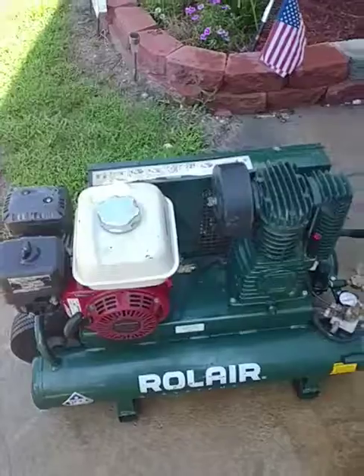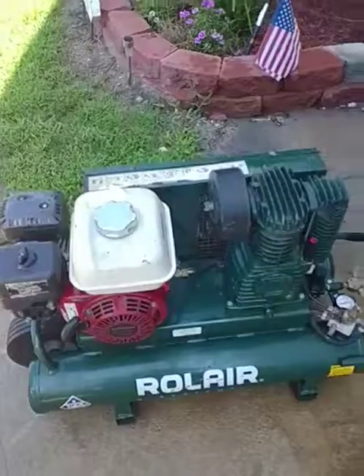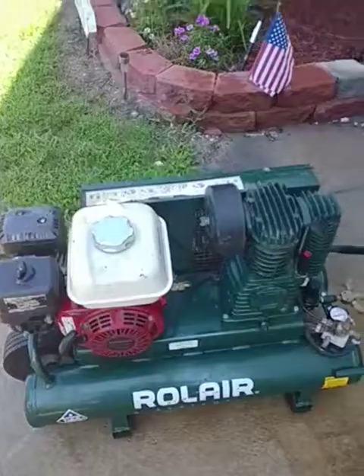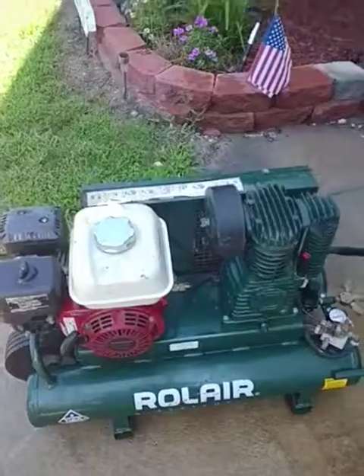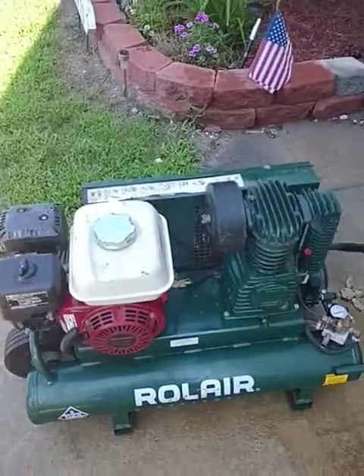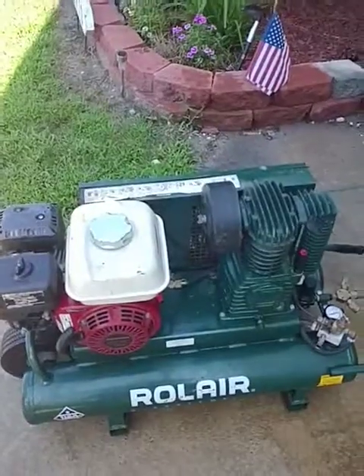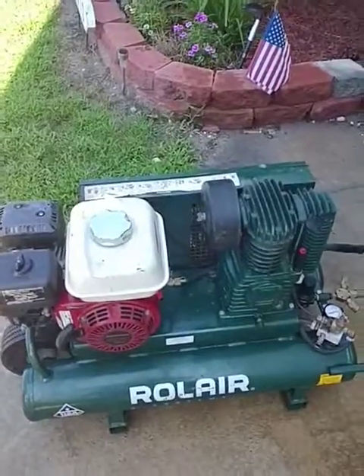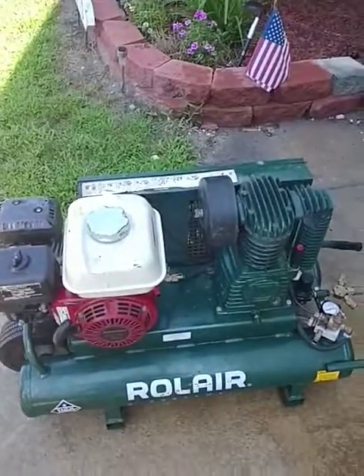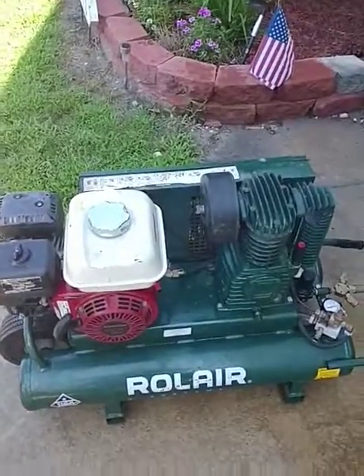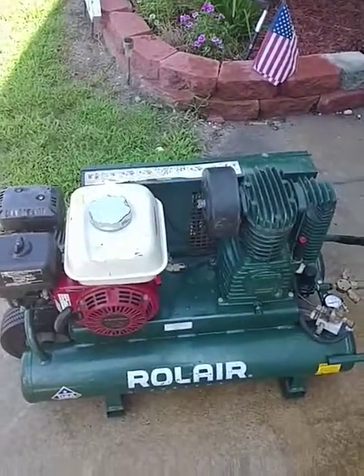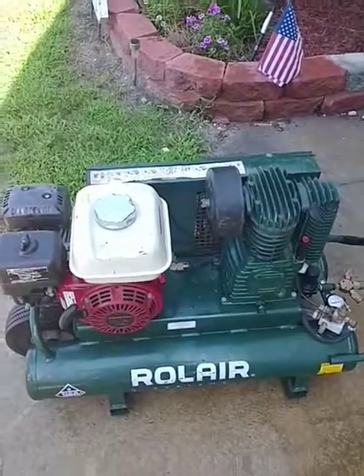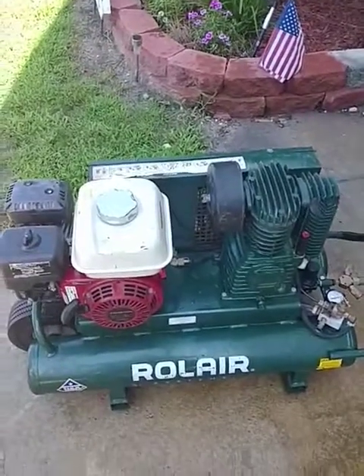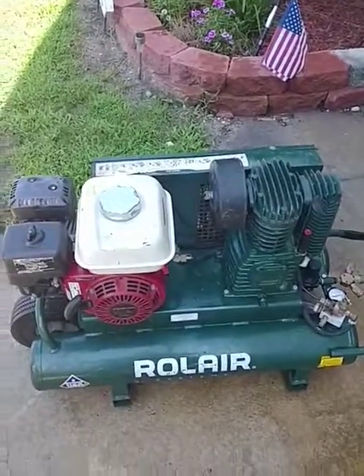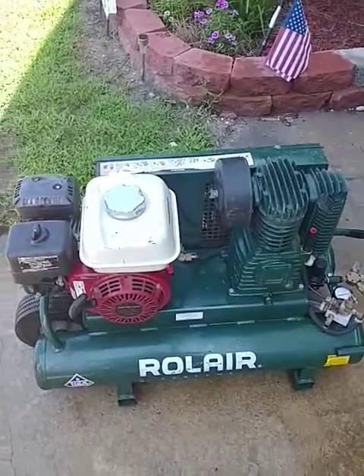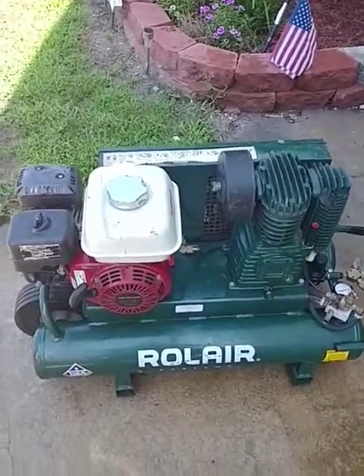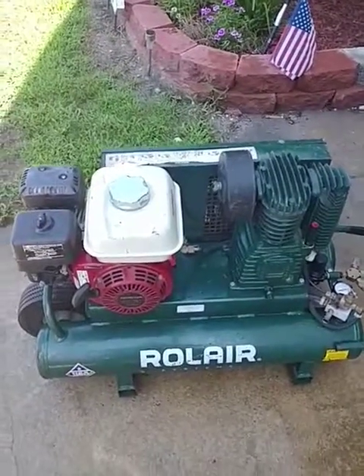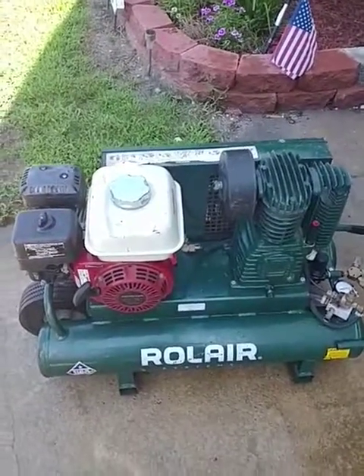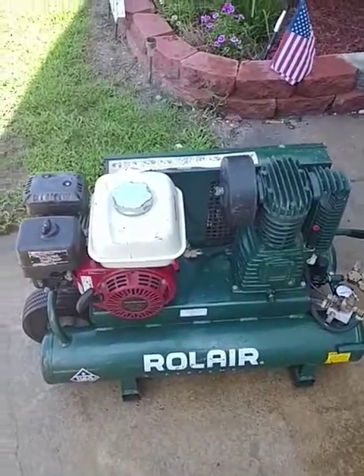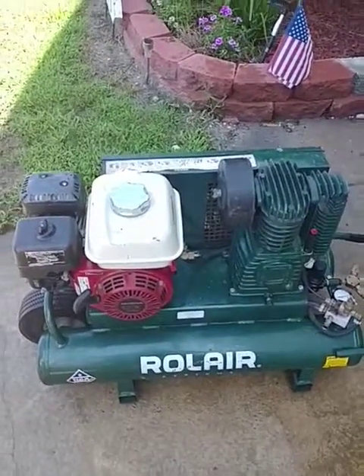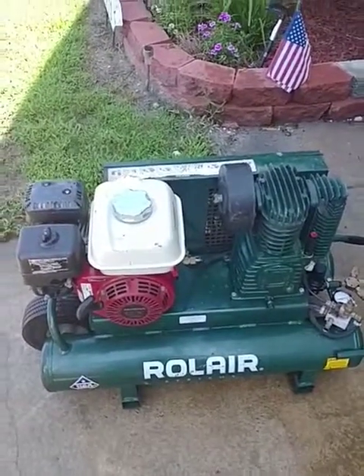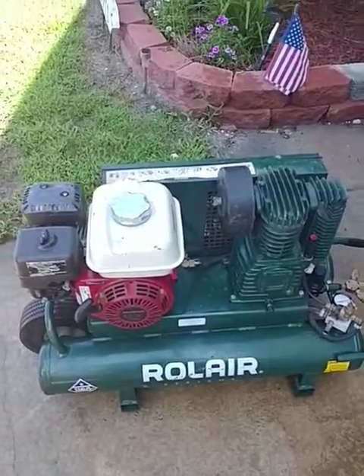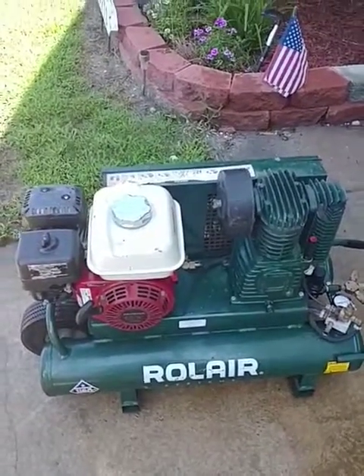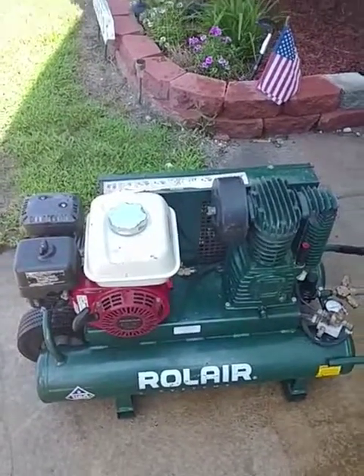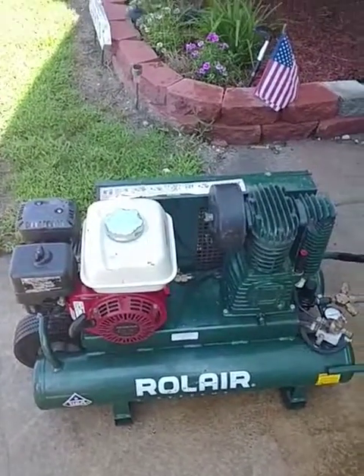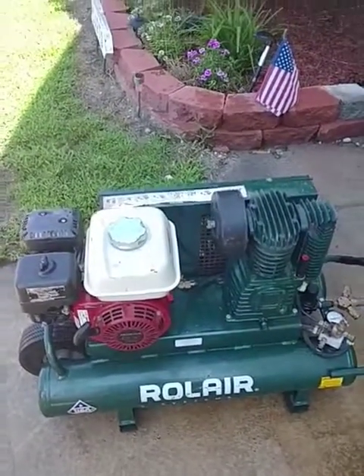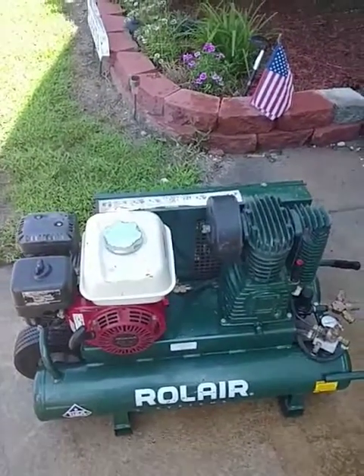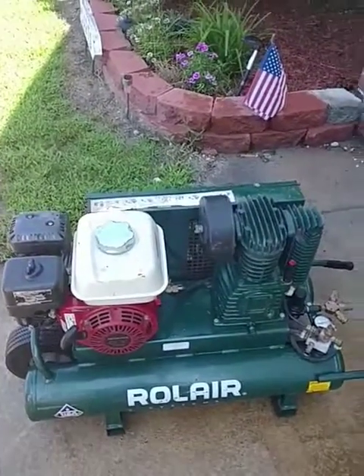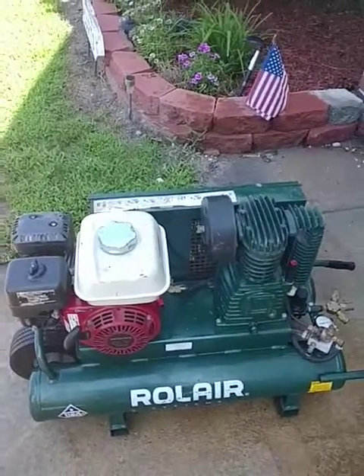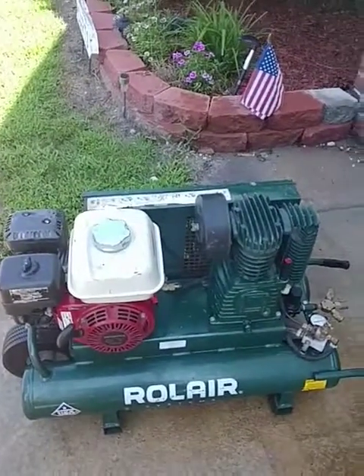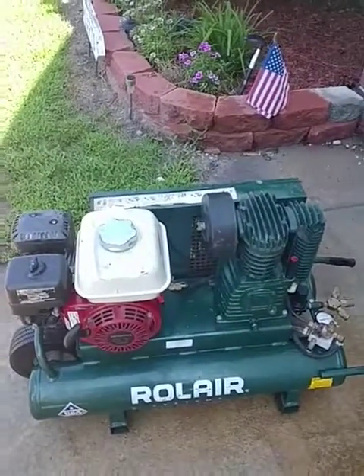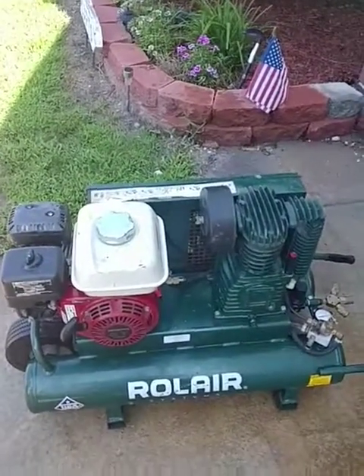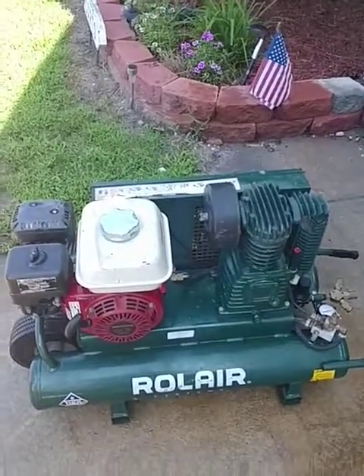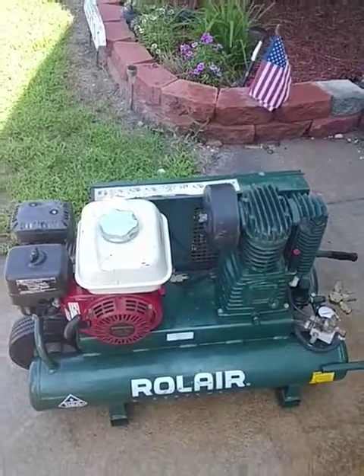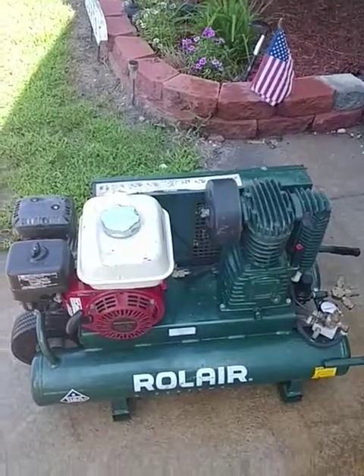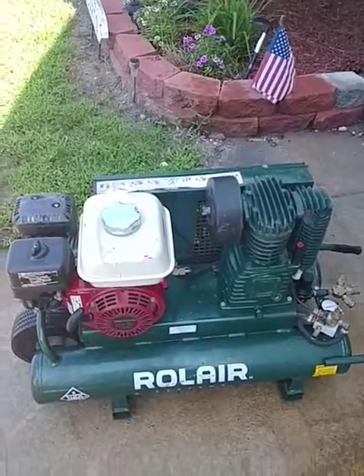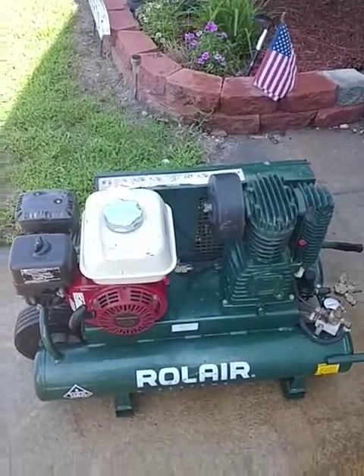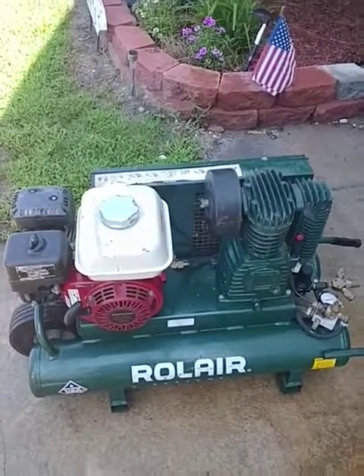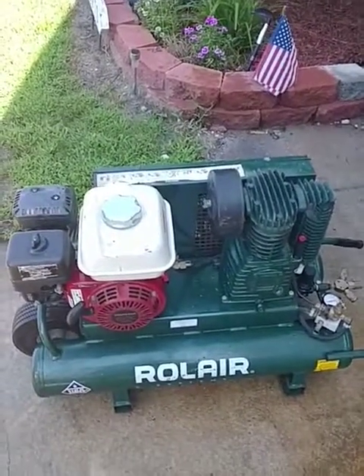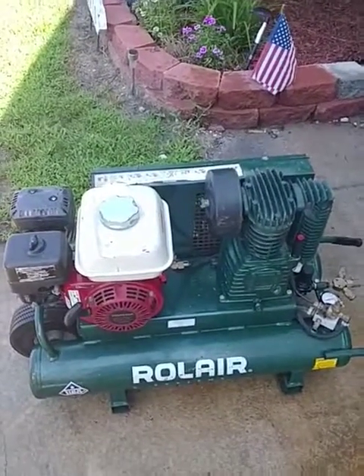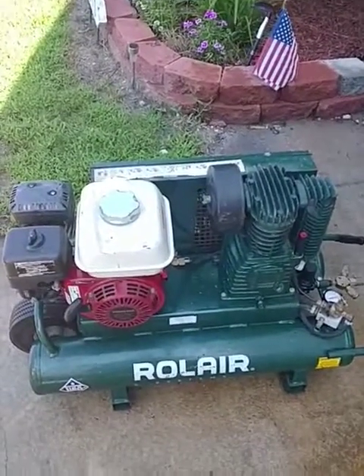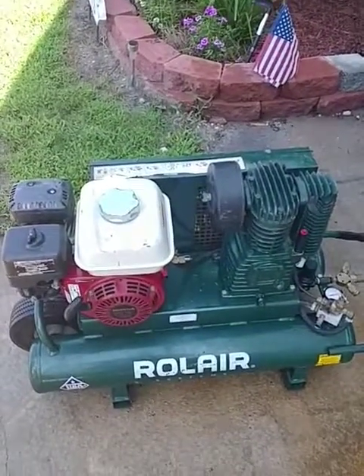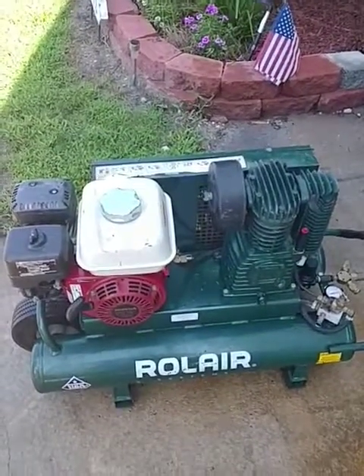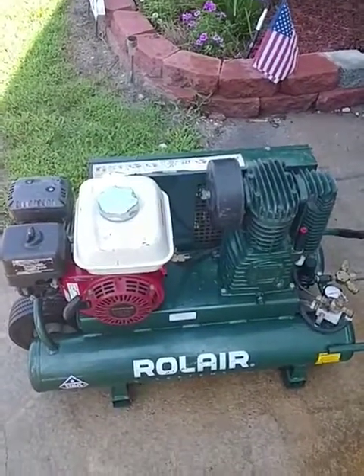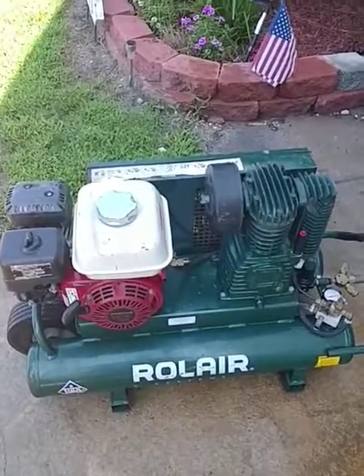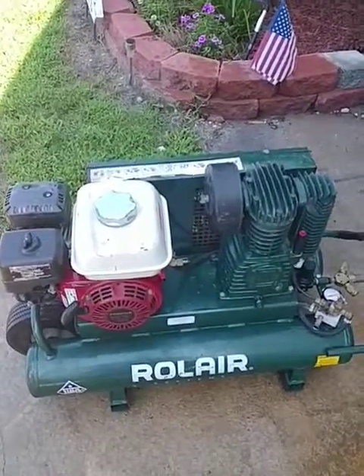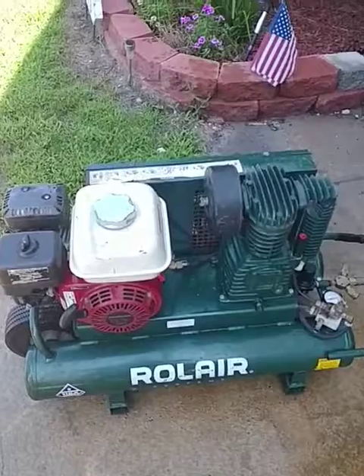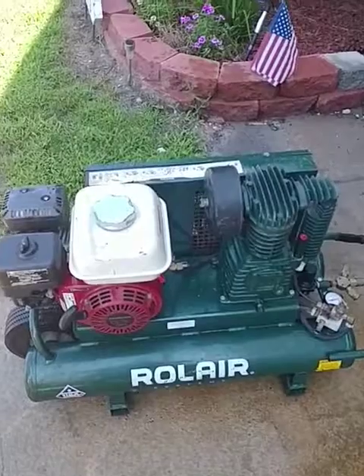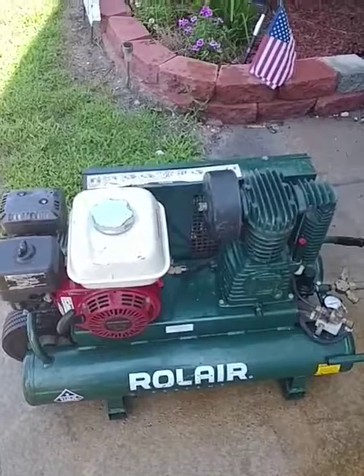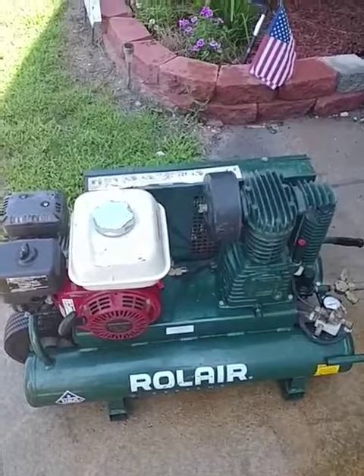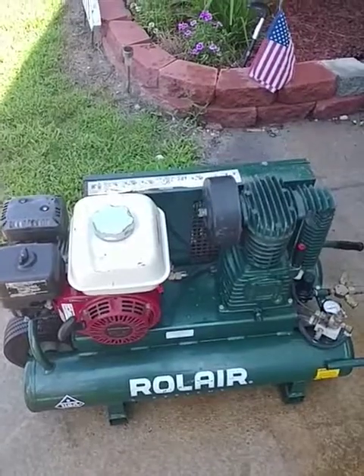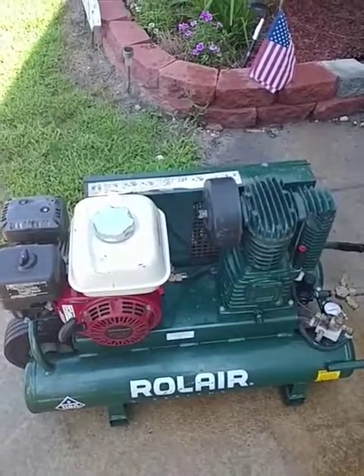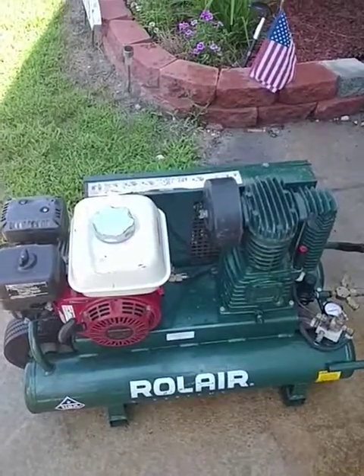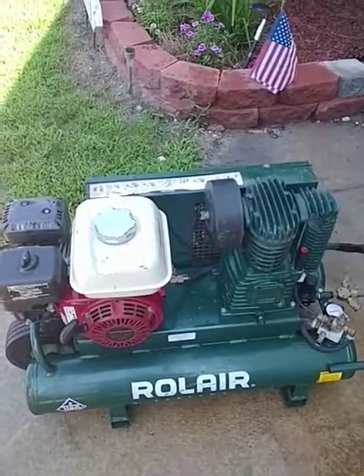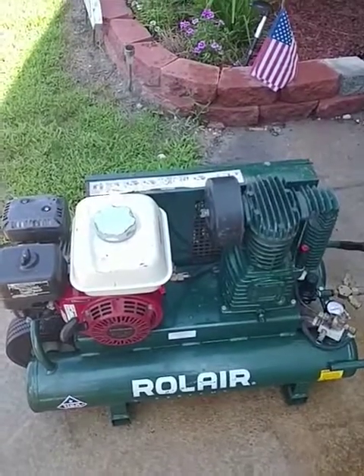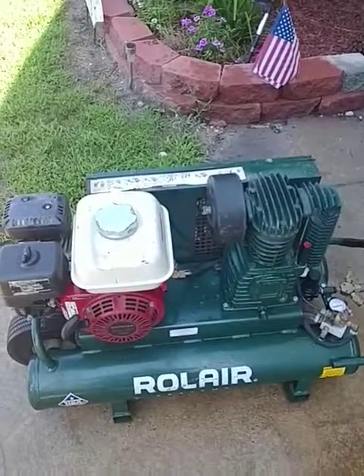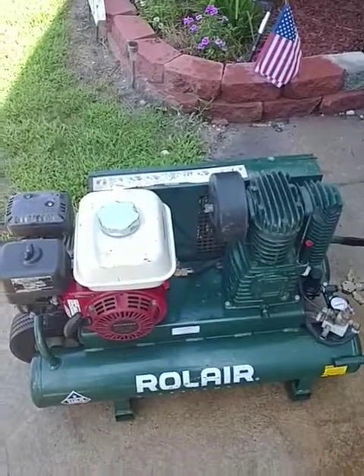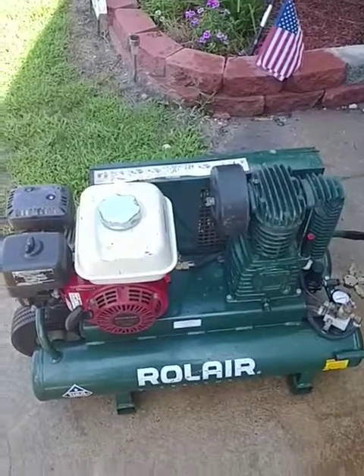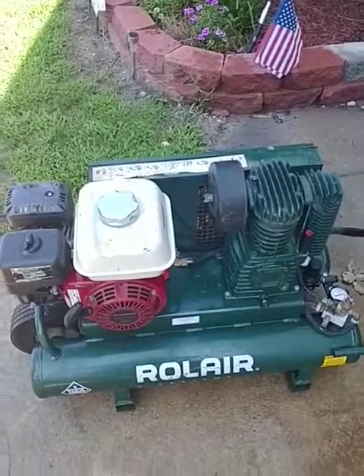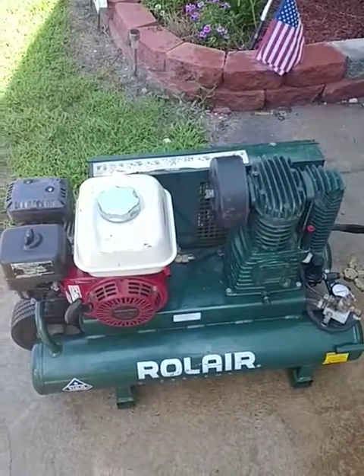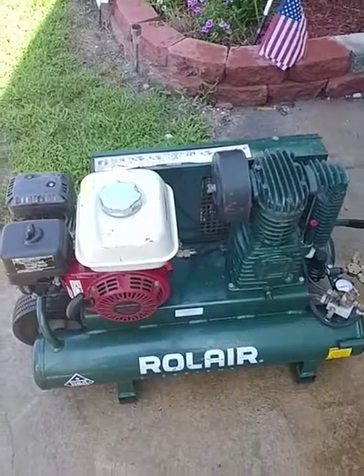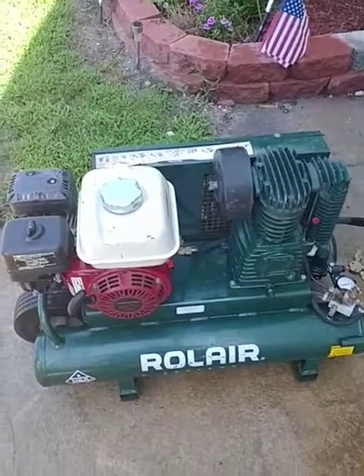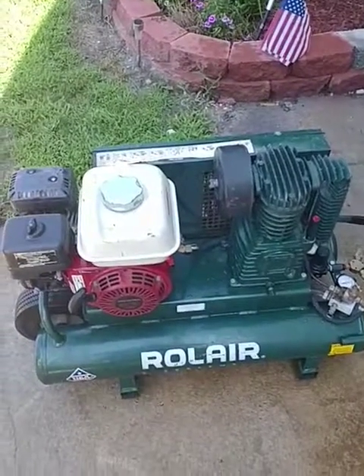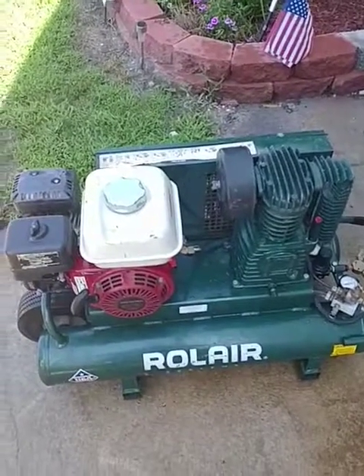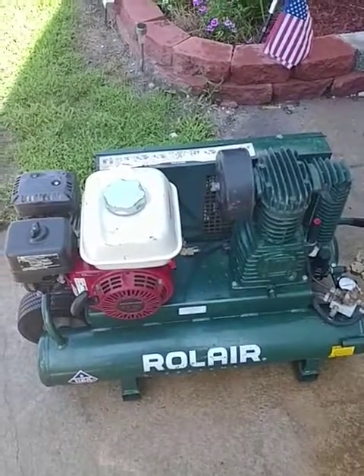Hello everybody, this is Doc from Doc's Tool Repair. I just want to give you a quick rundown on this raw air compressor.